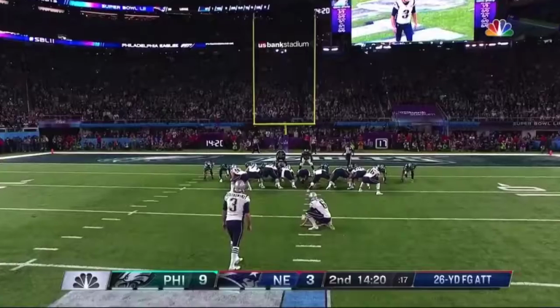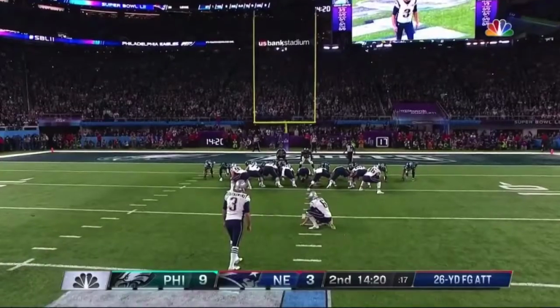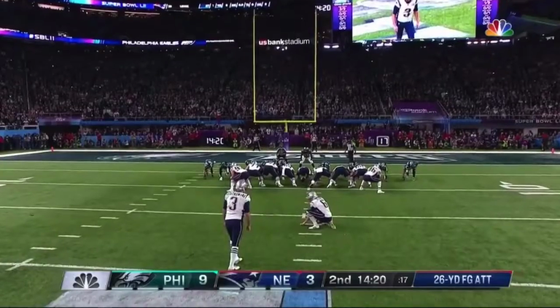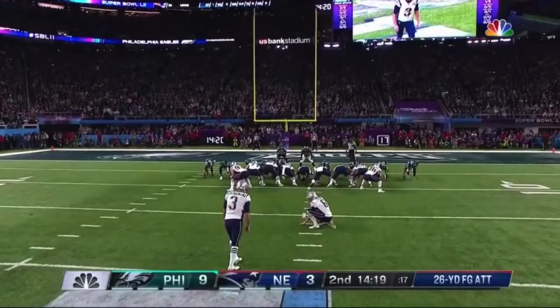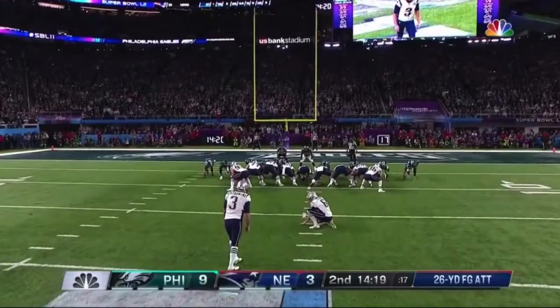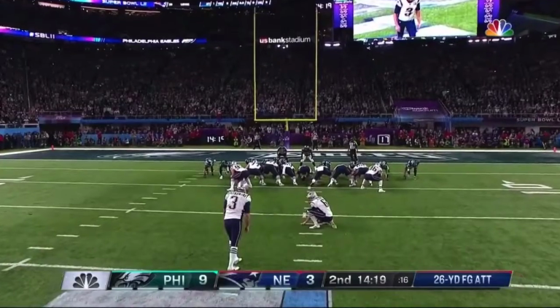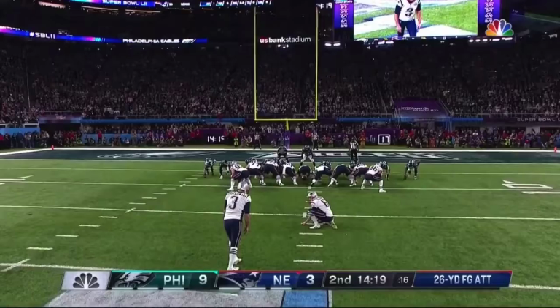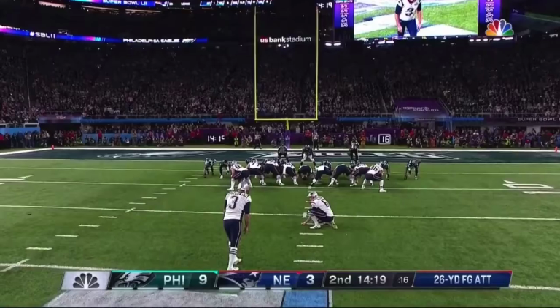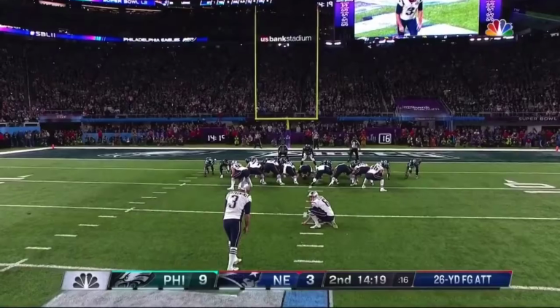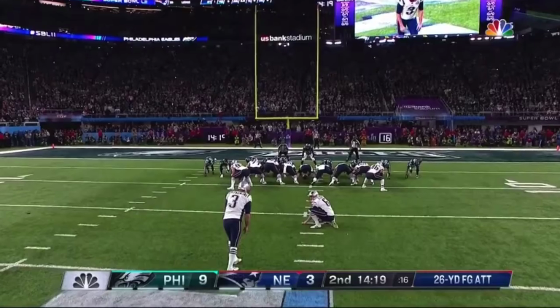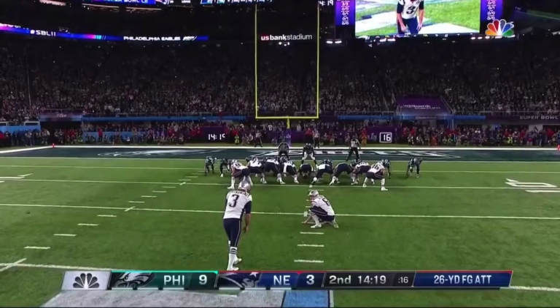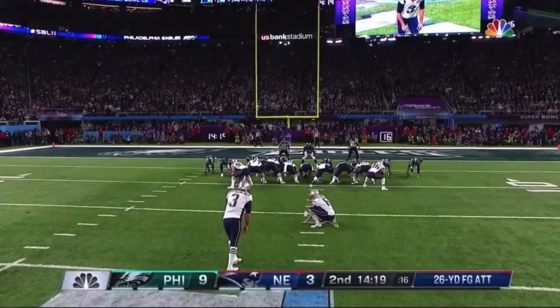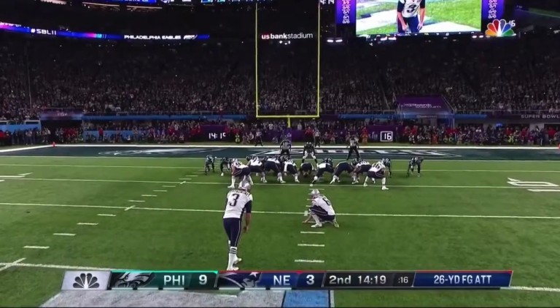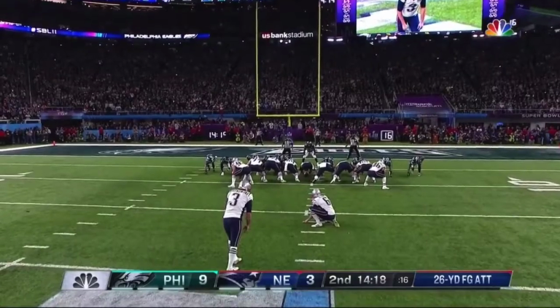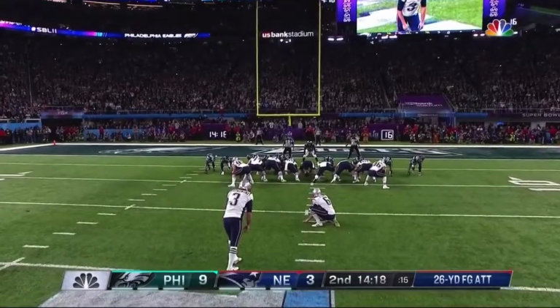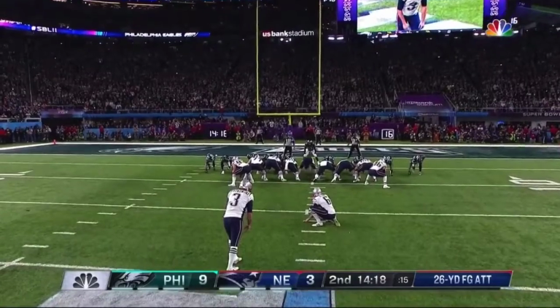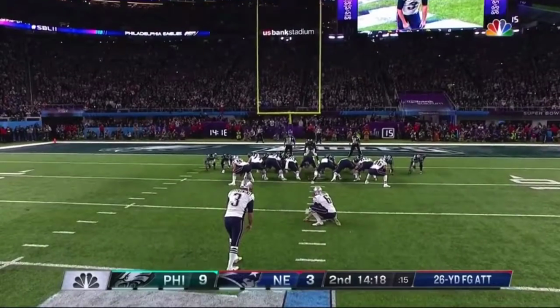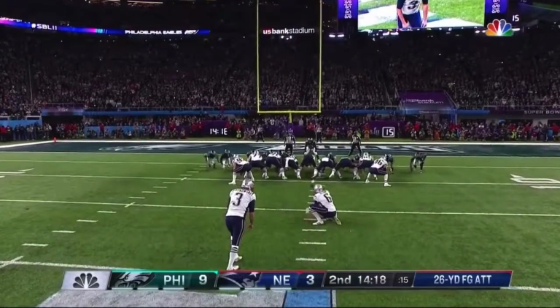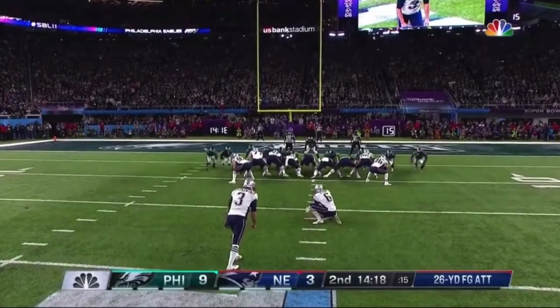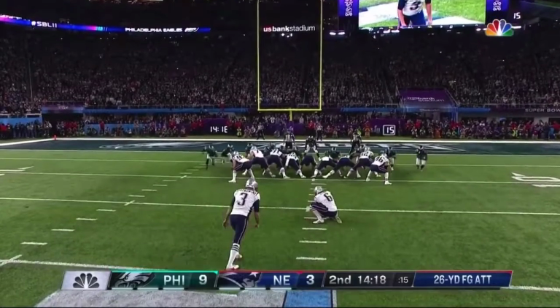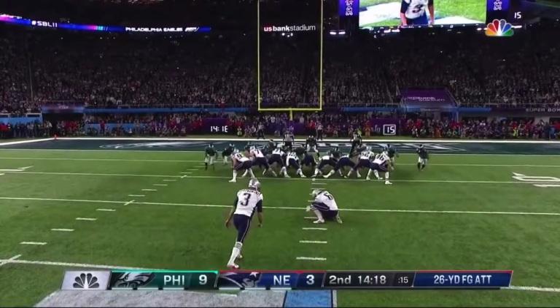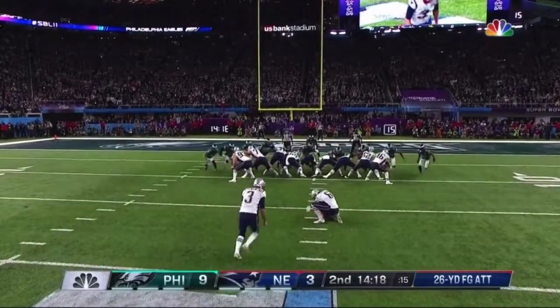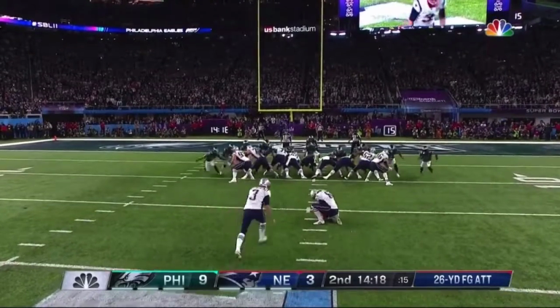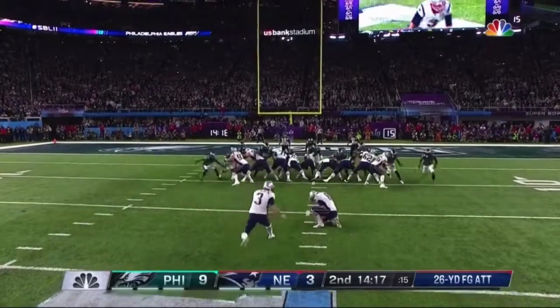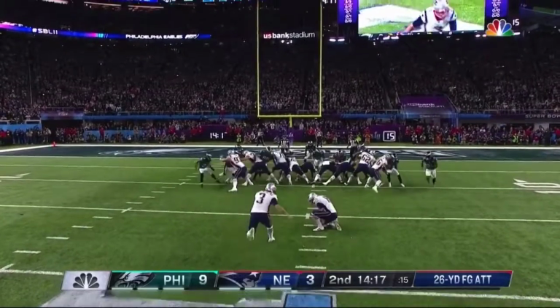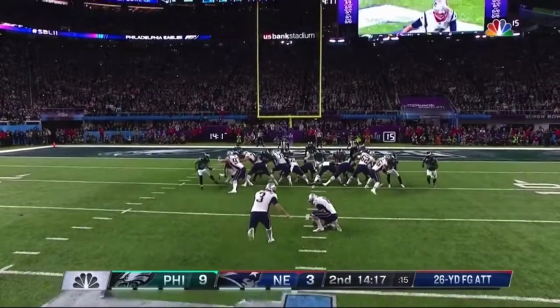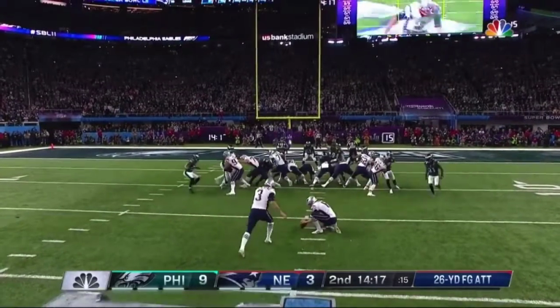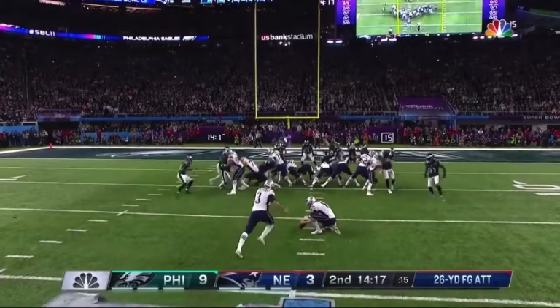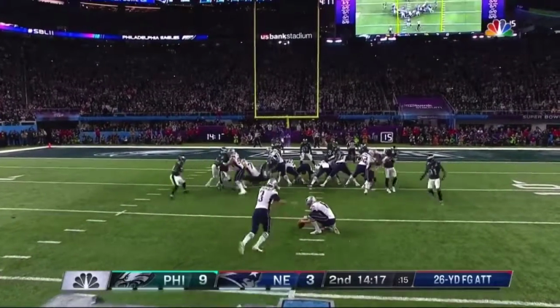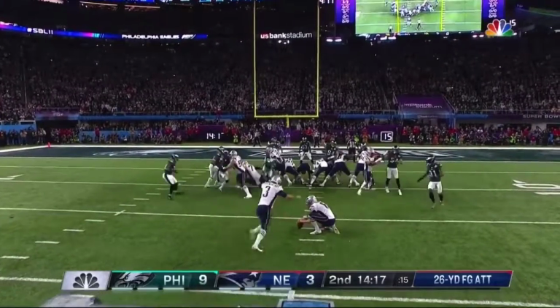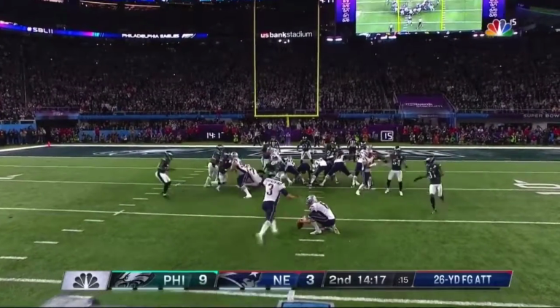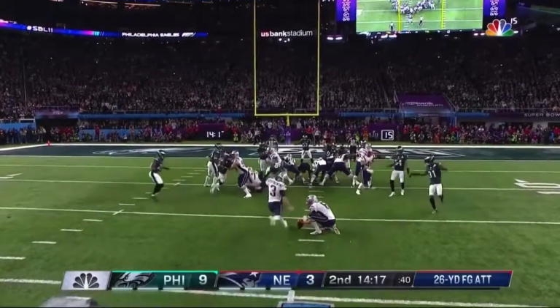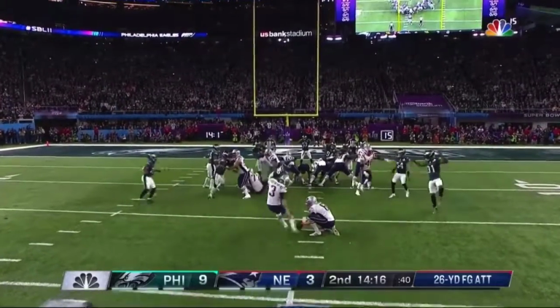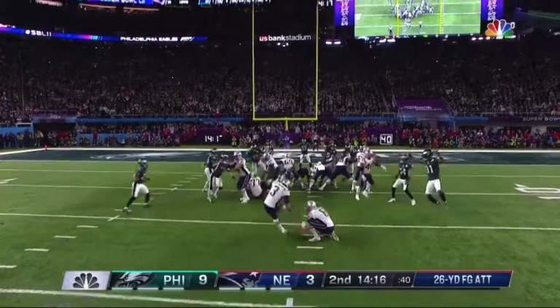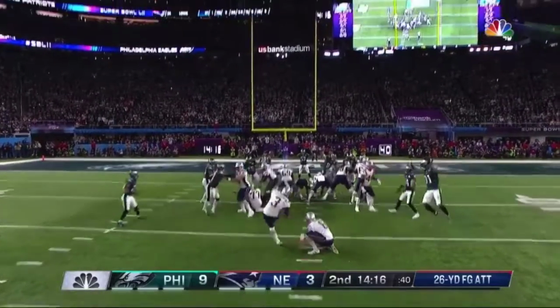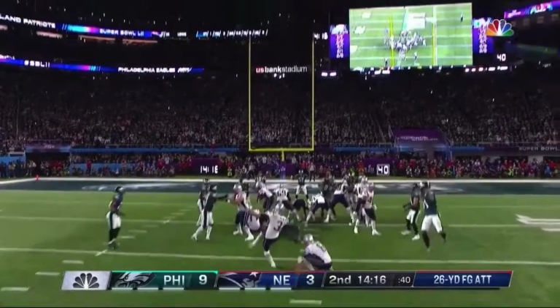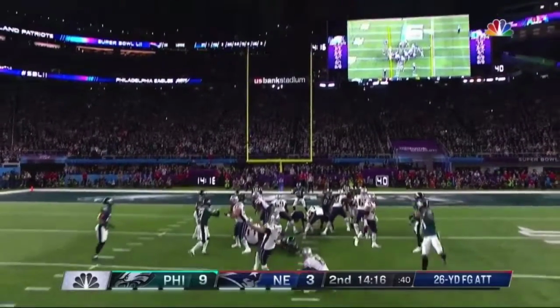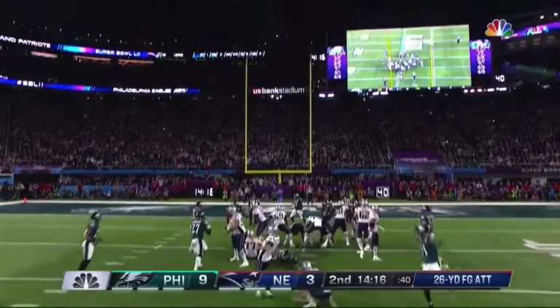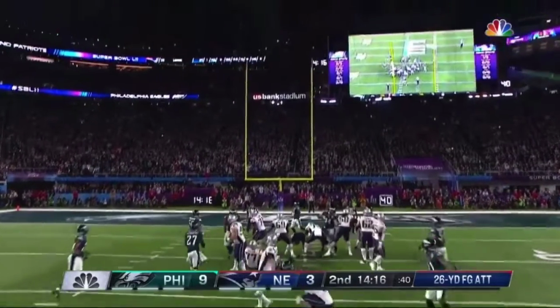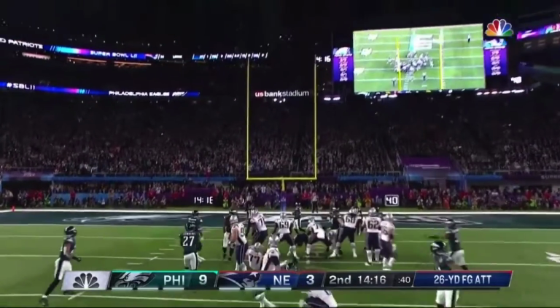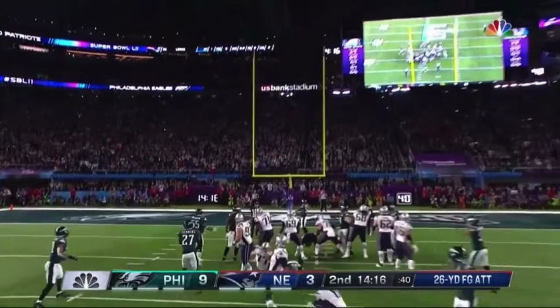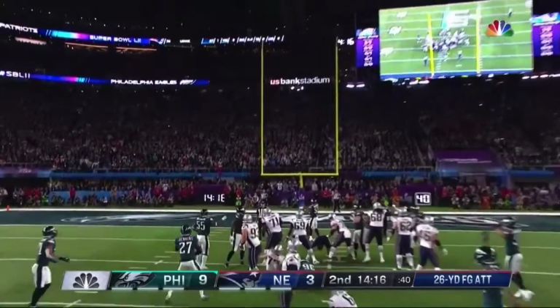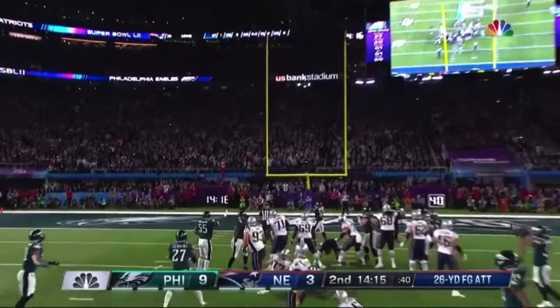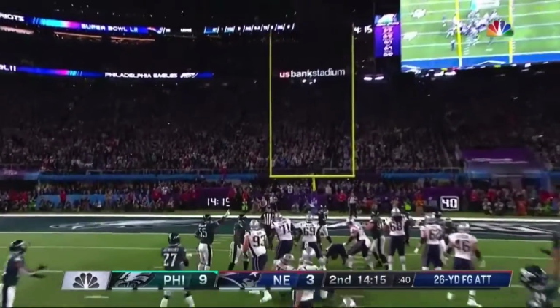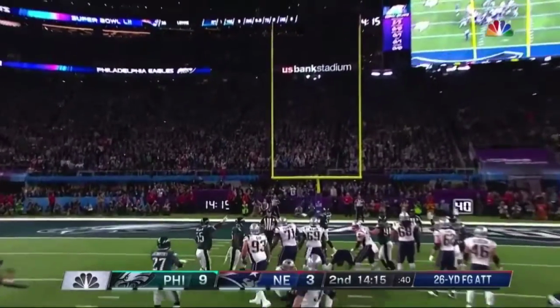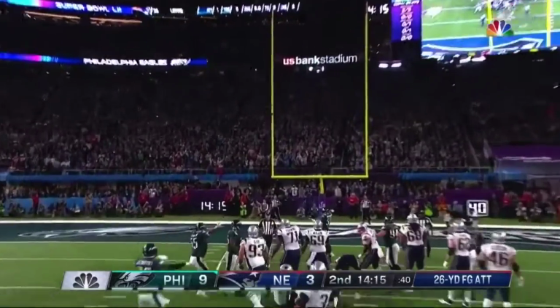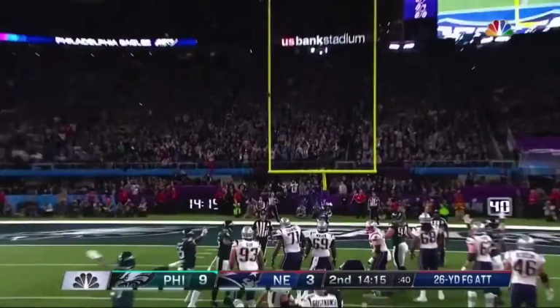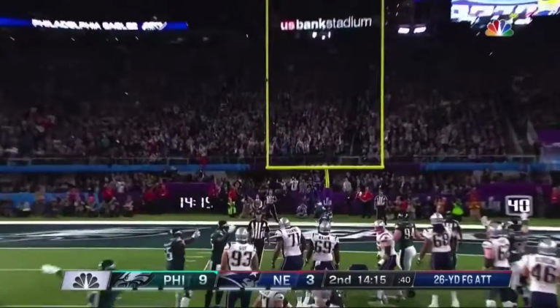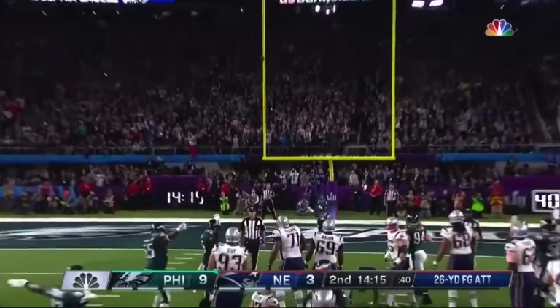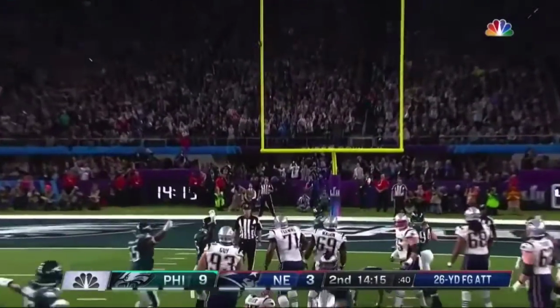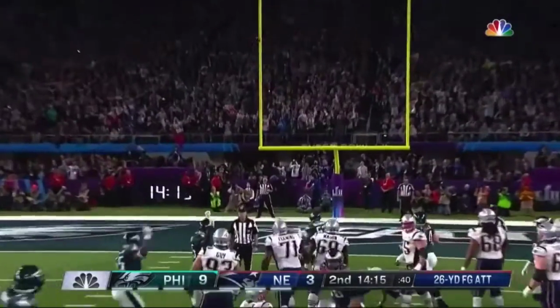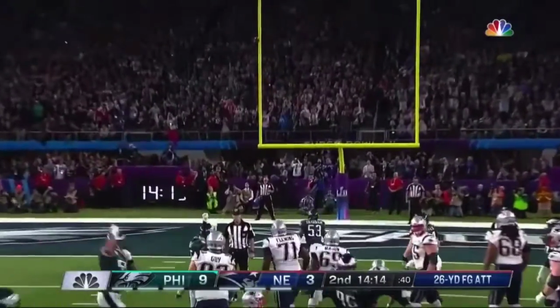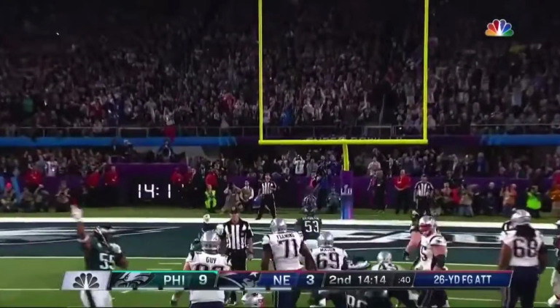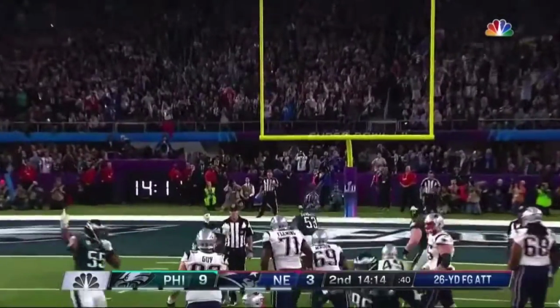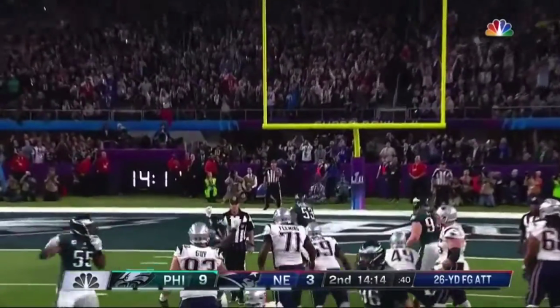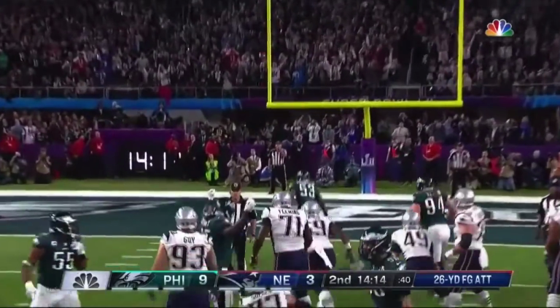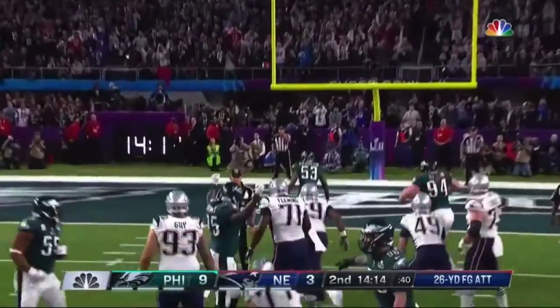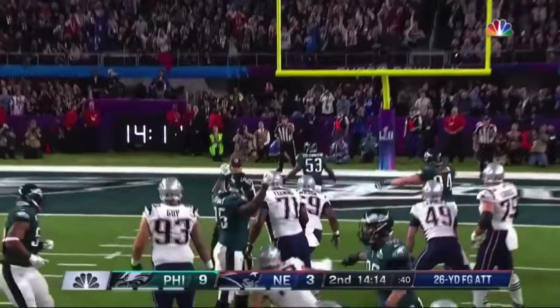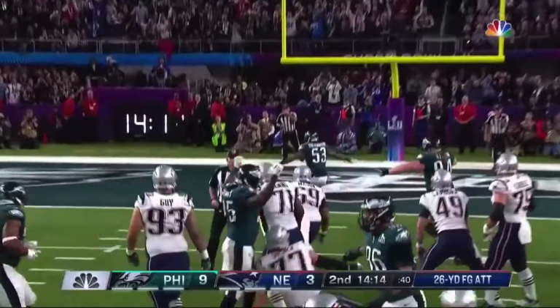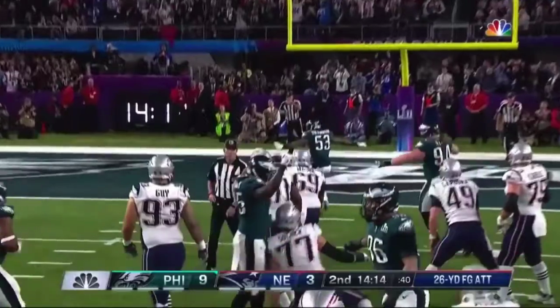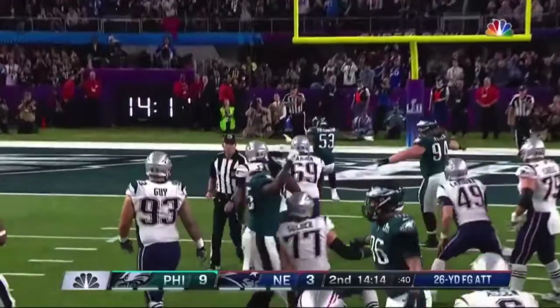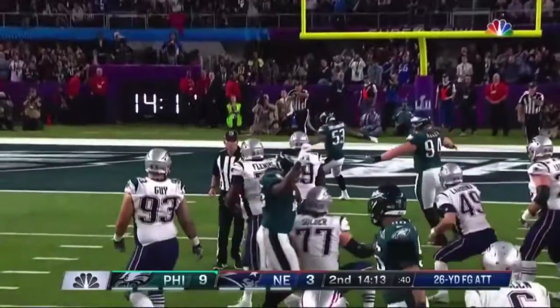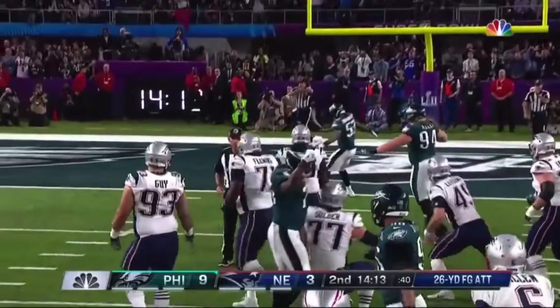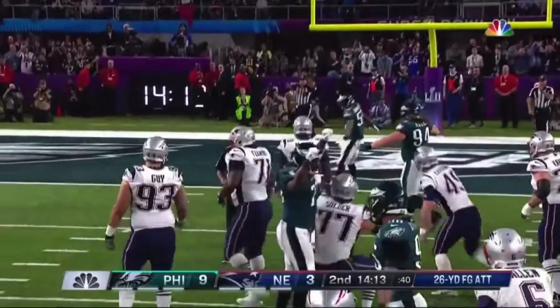Gostkowski for a 26-yard field goal attempt, which is juggled — and then he hits the upright.